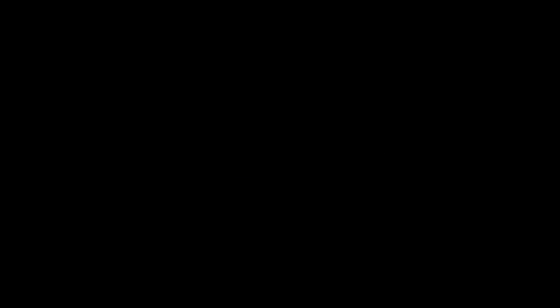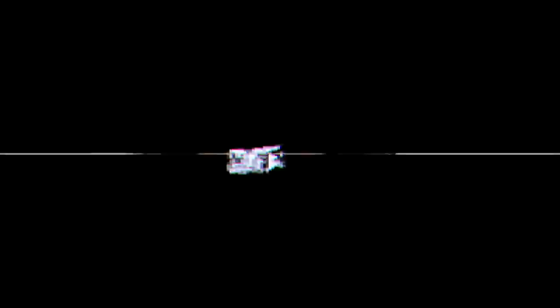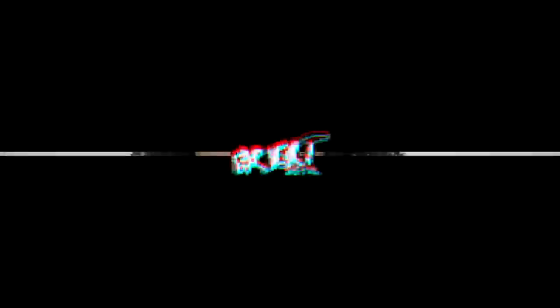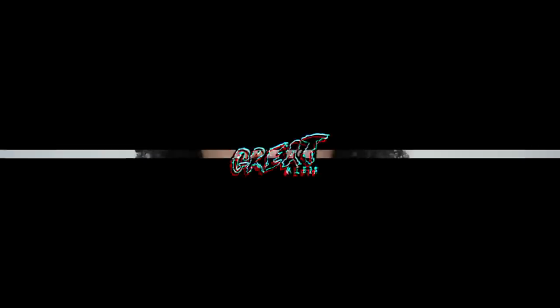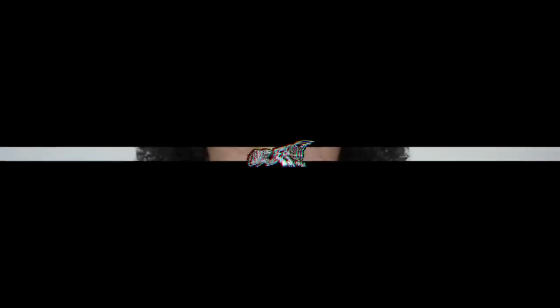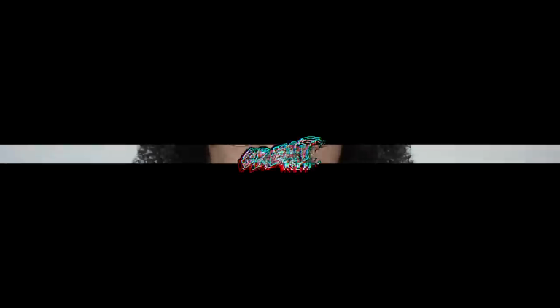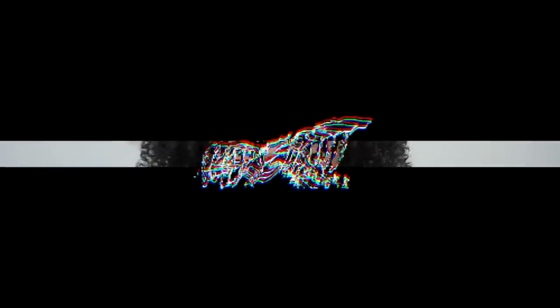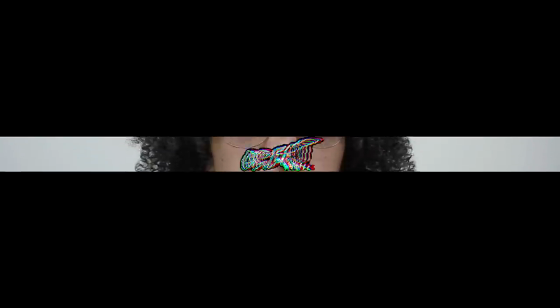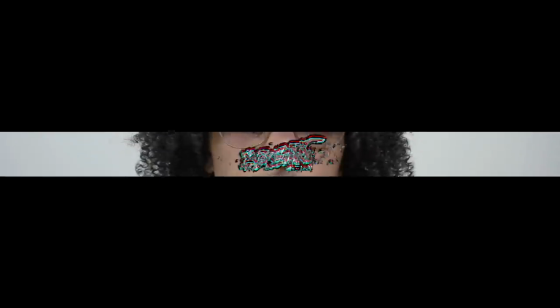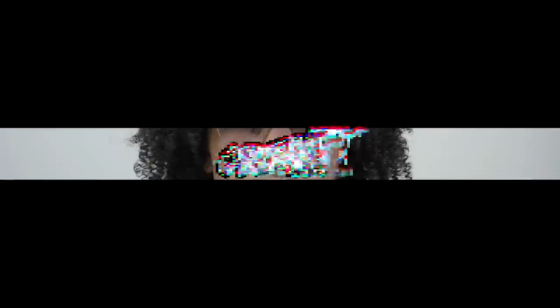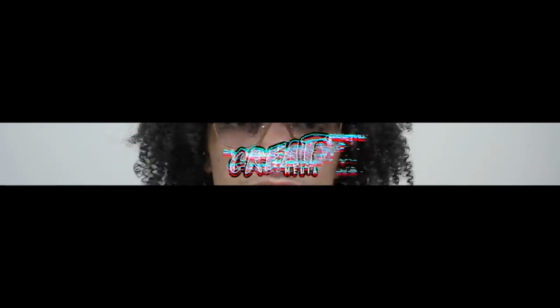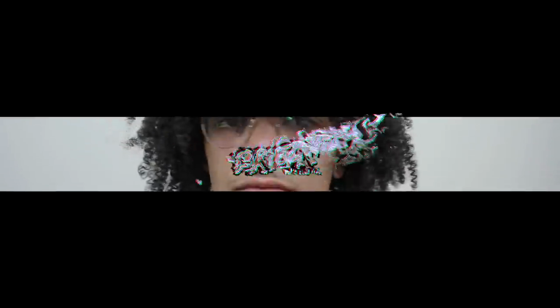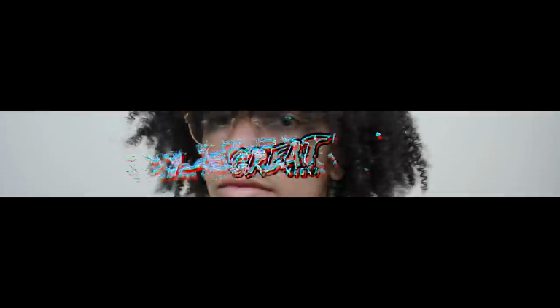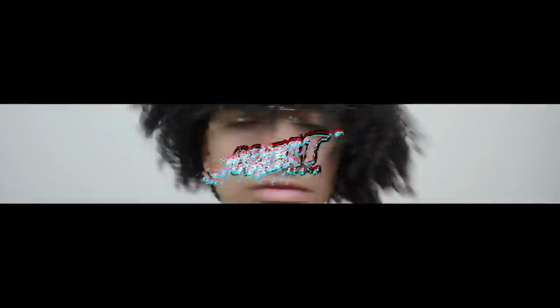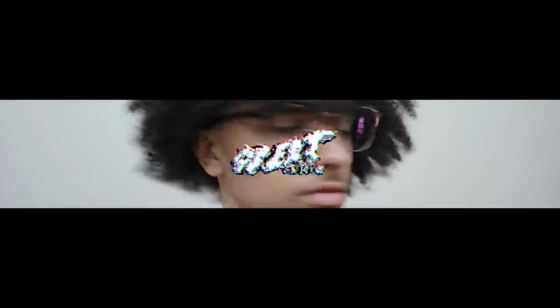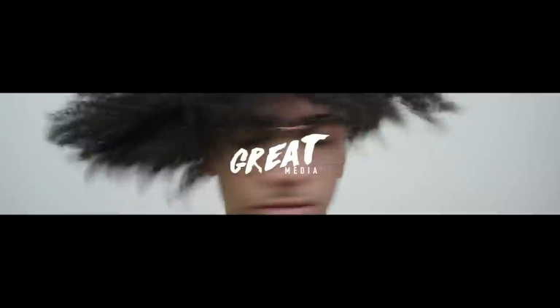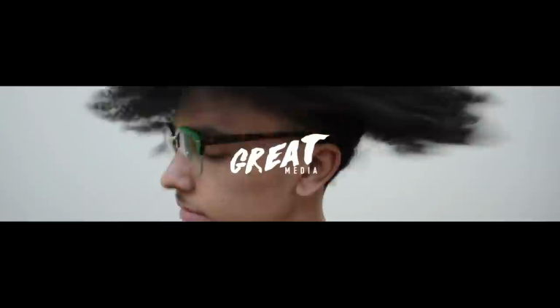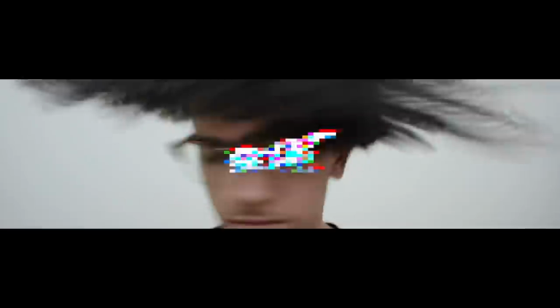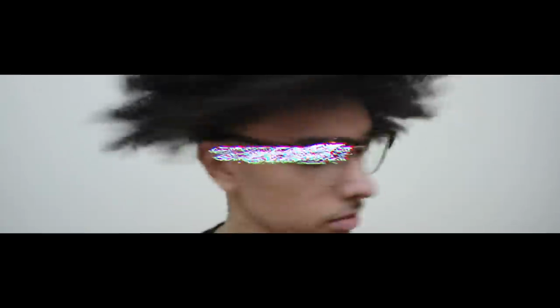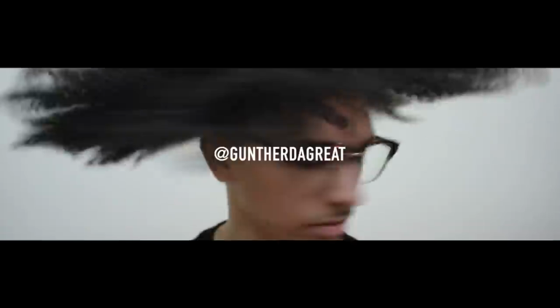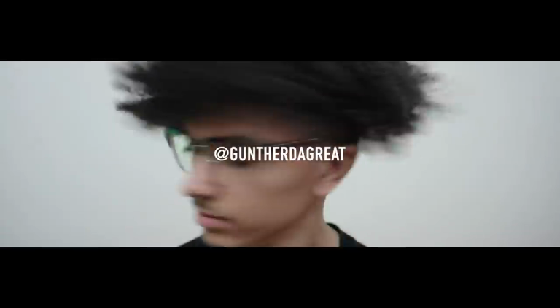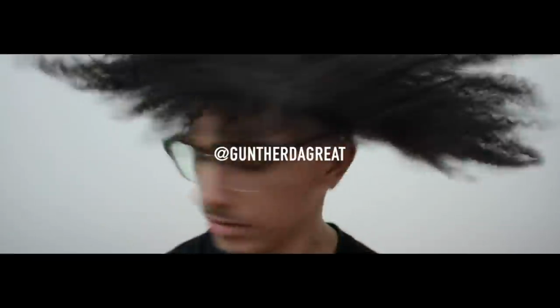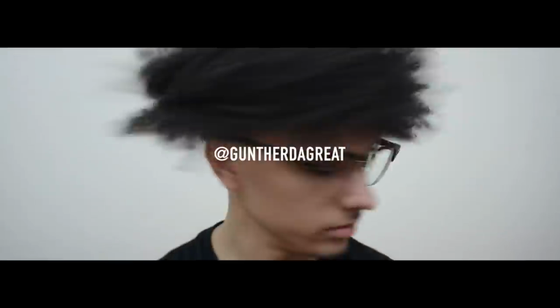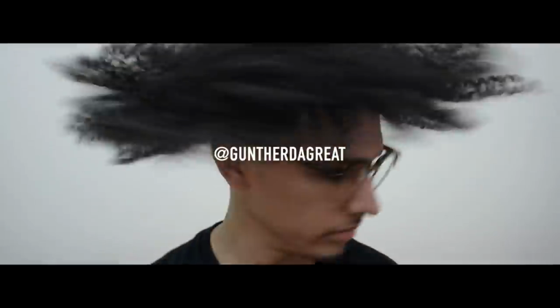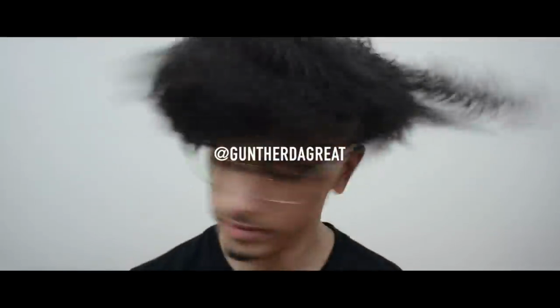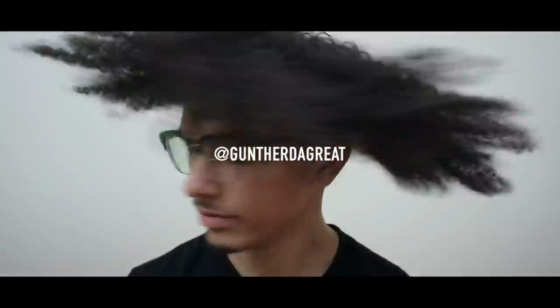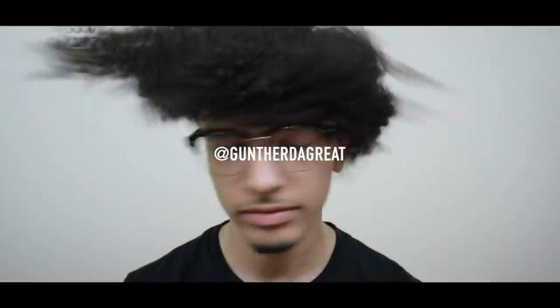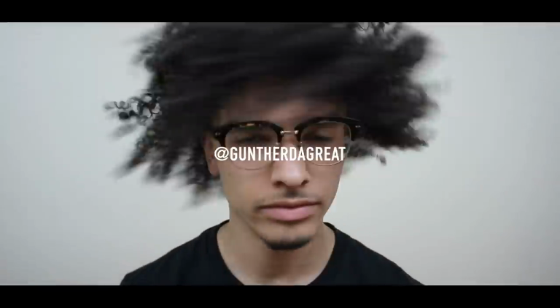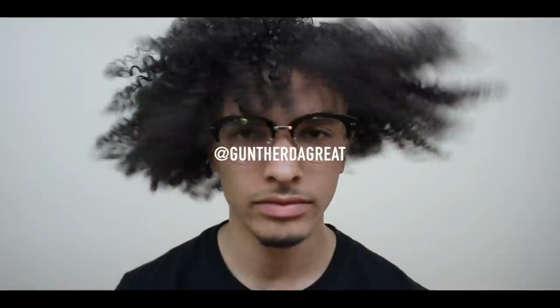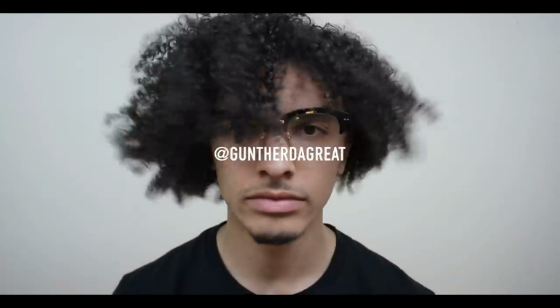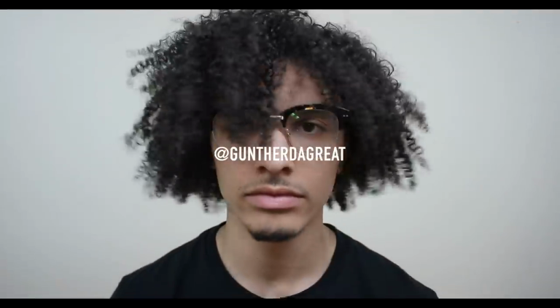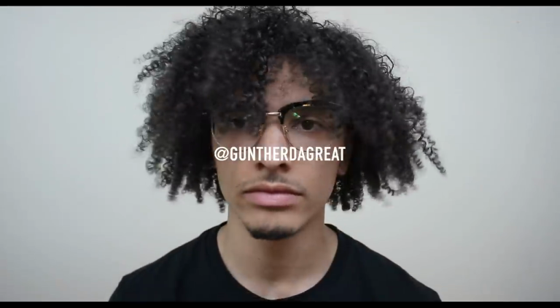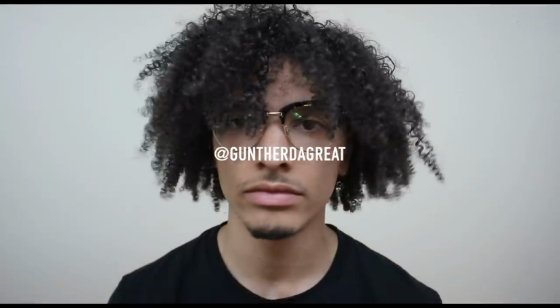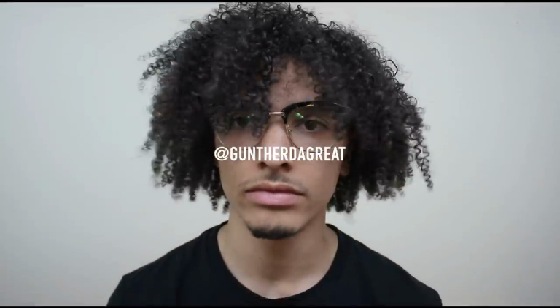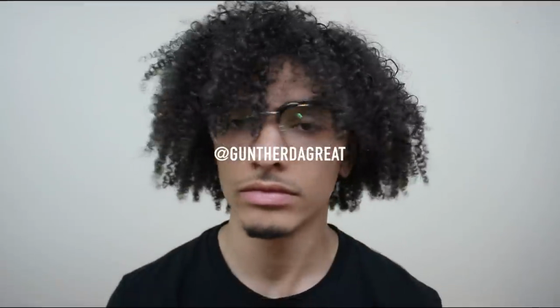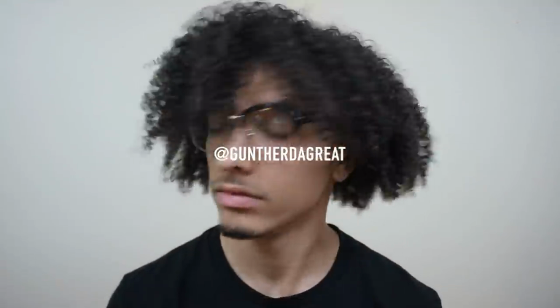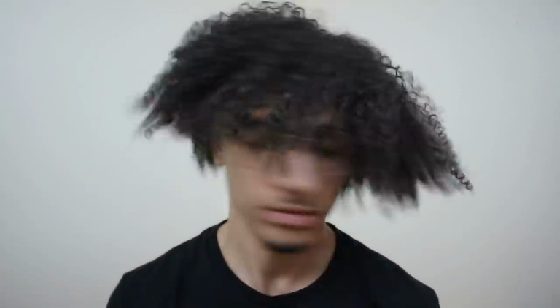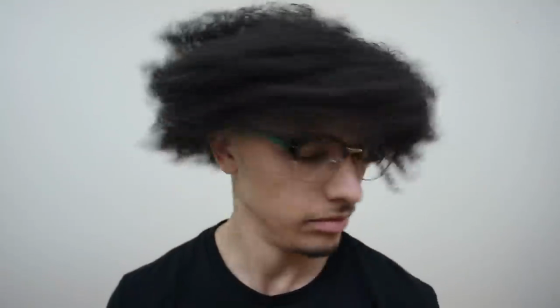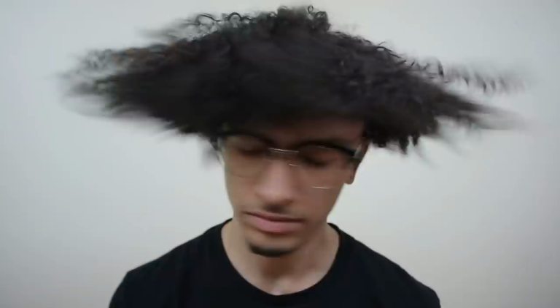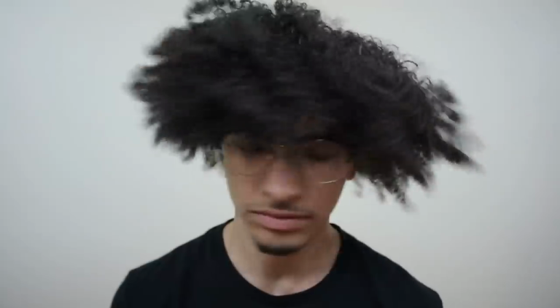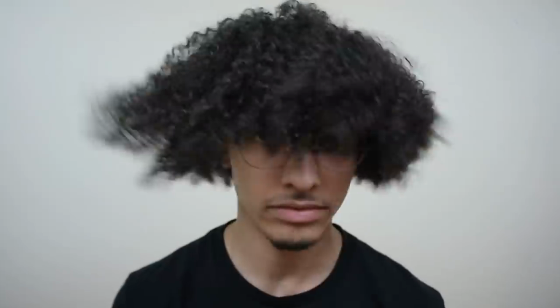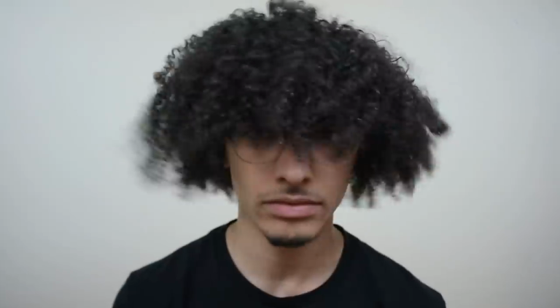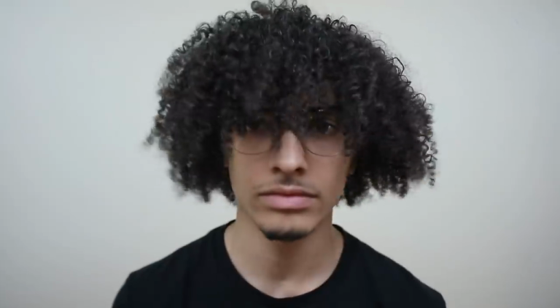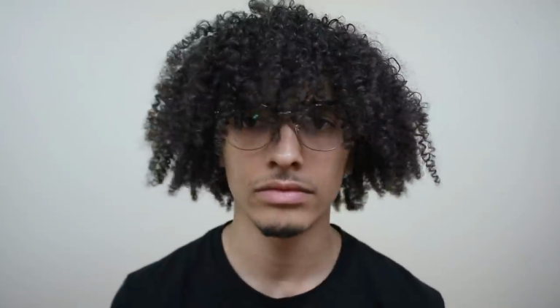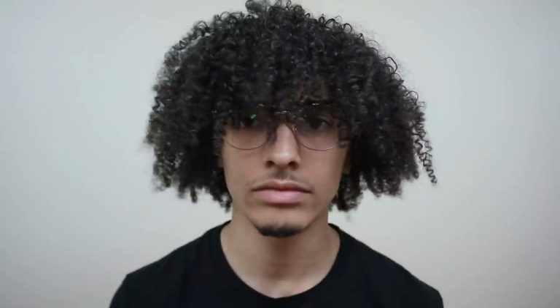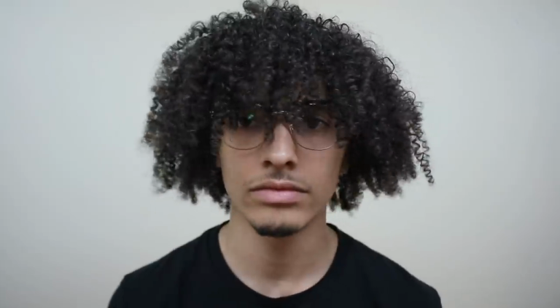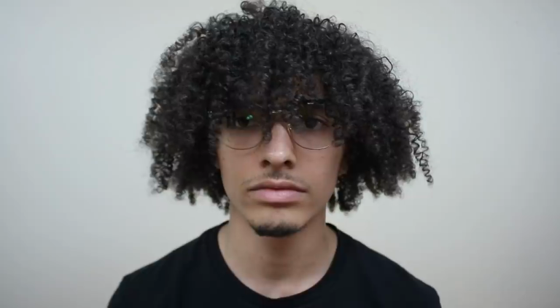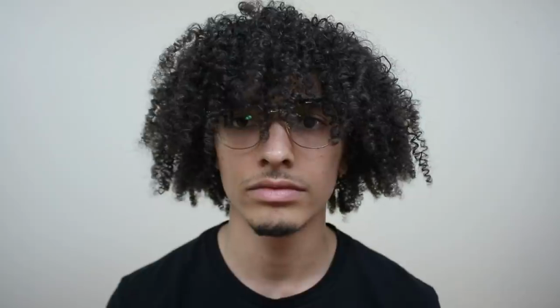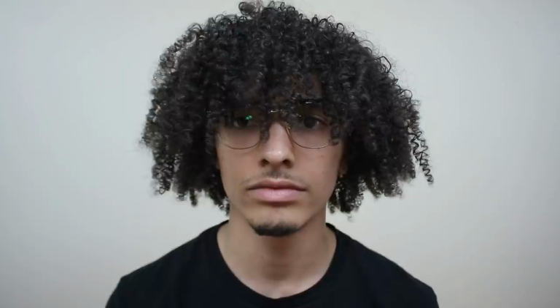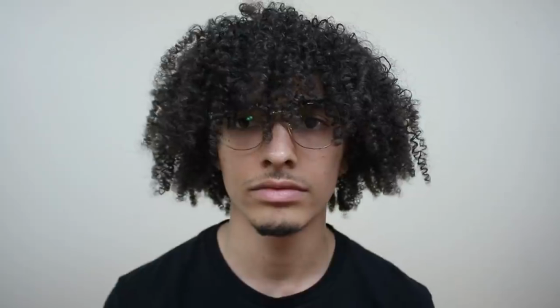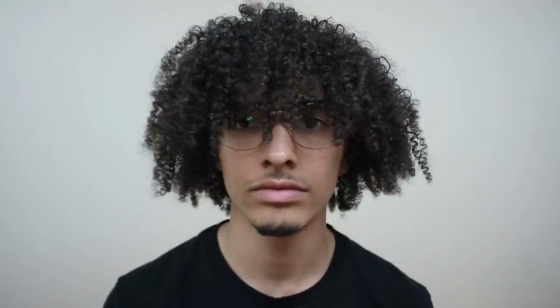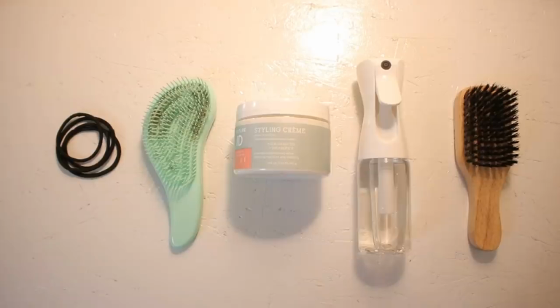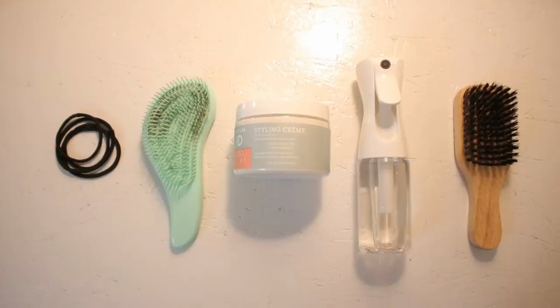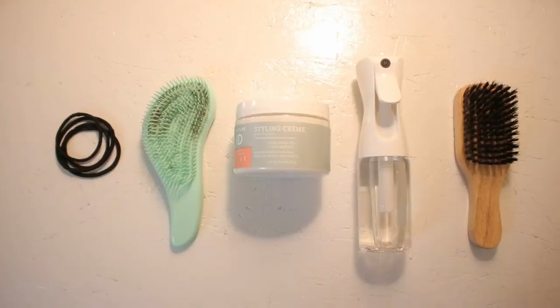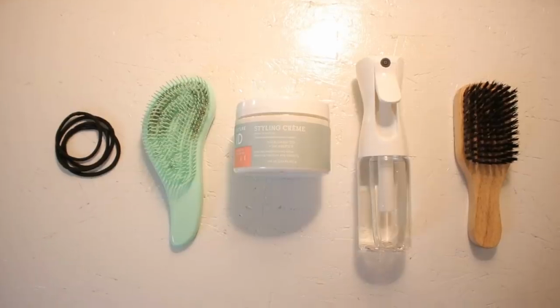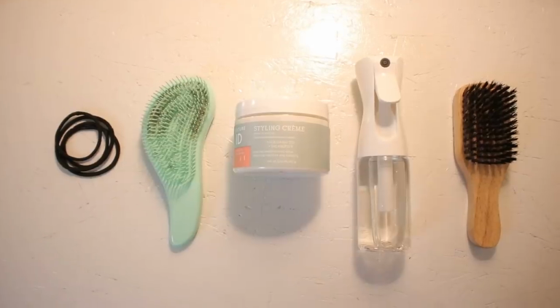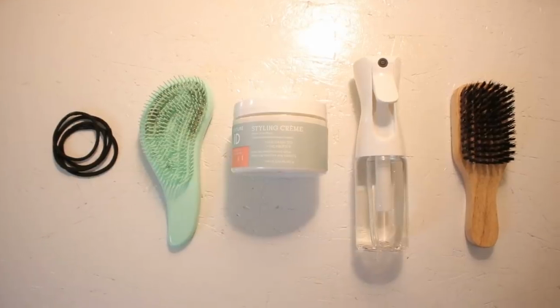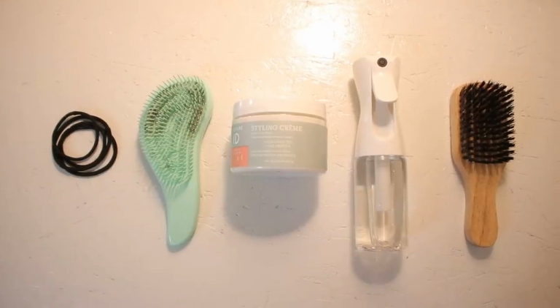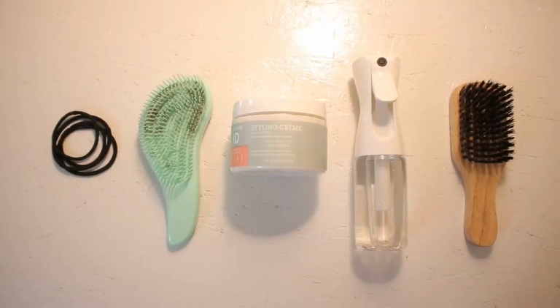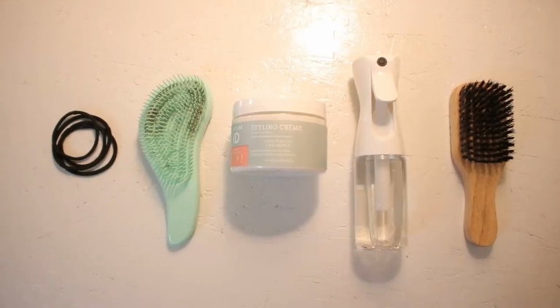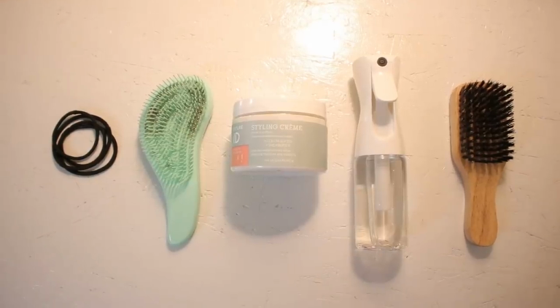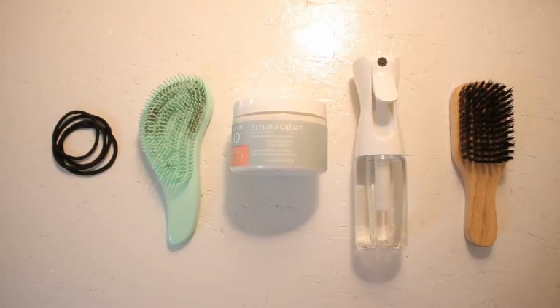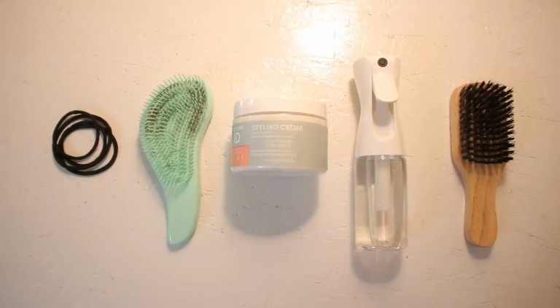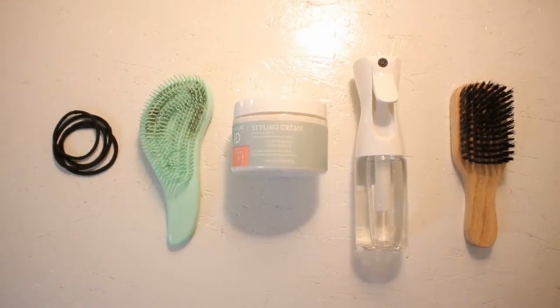What is up everybody? Welcome back to the channel. And today I'm going to be doing a three strand twist.